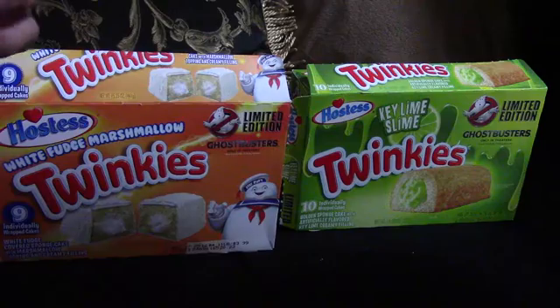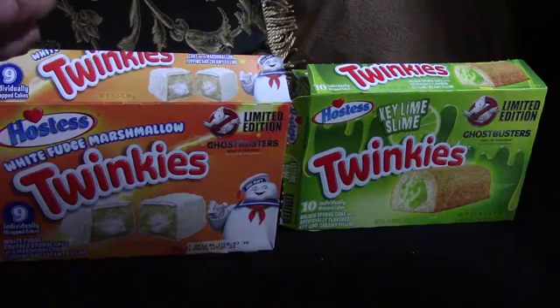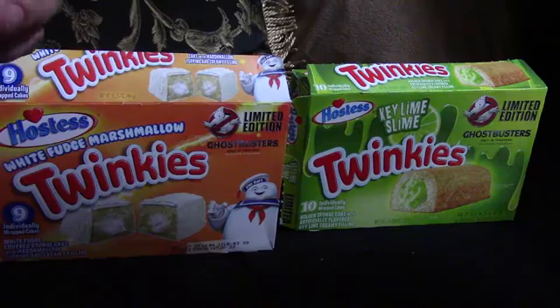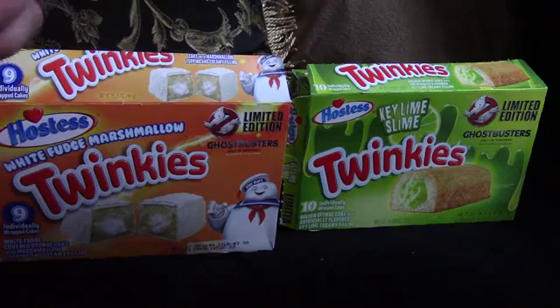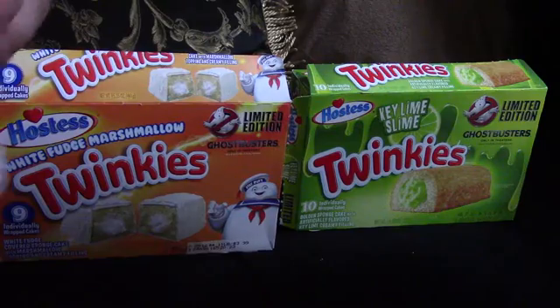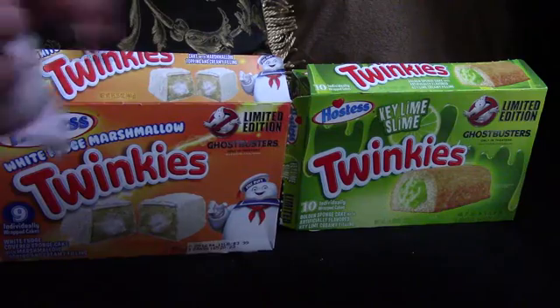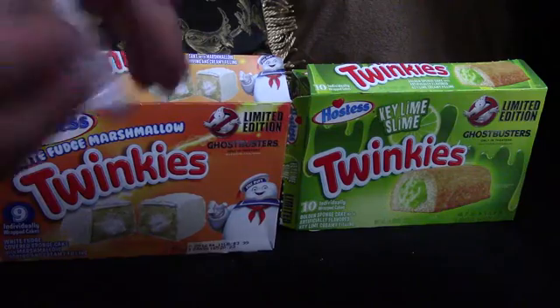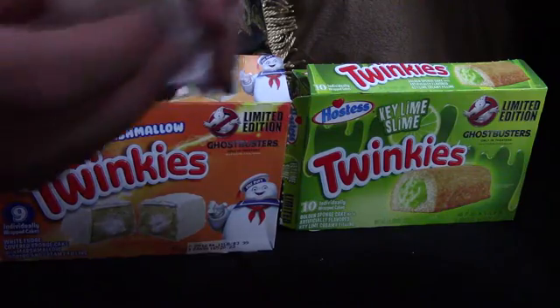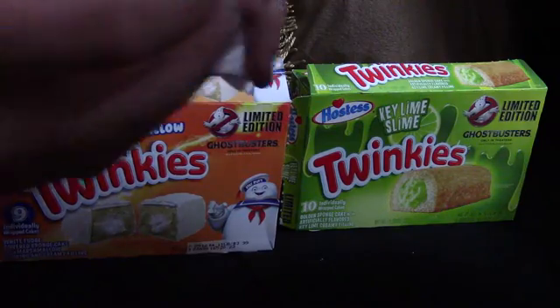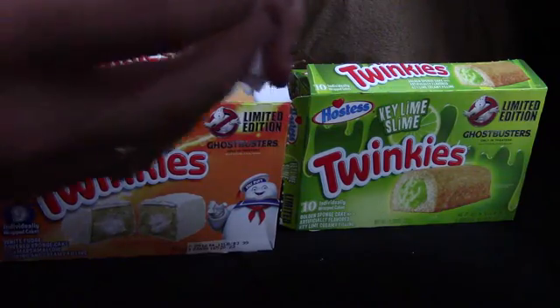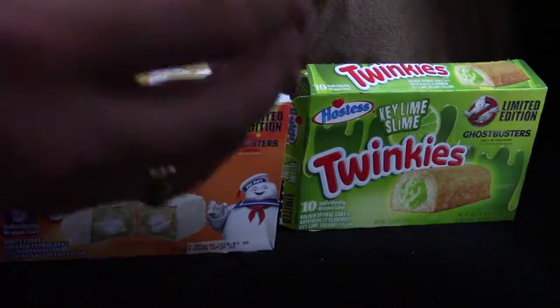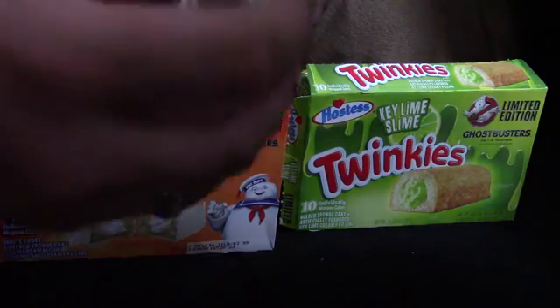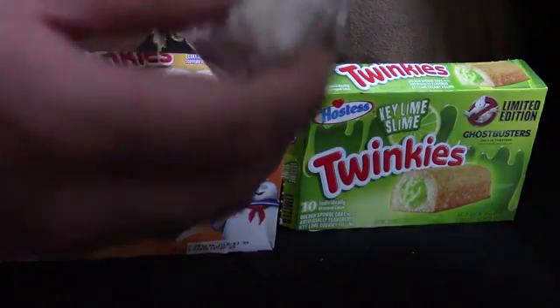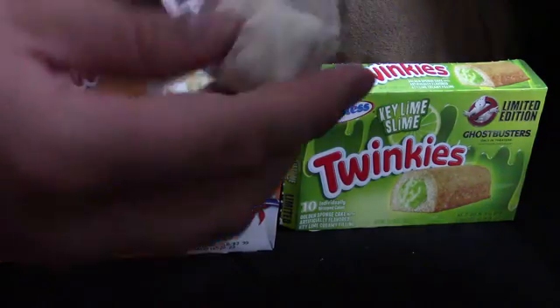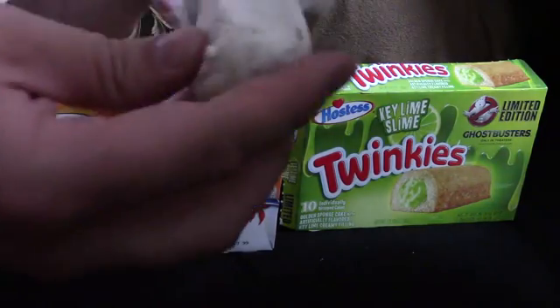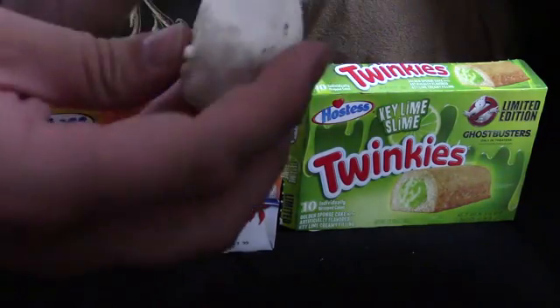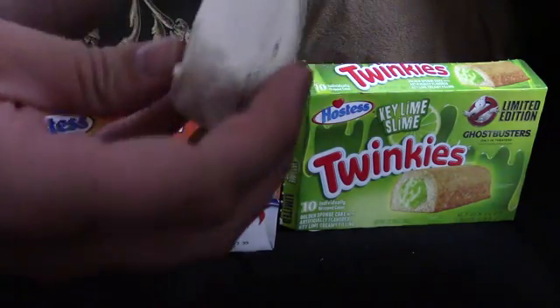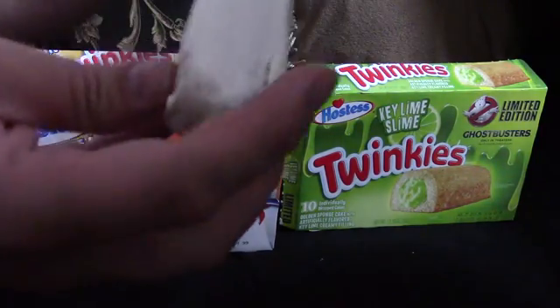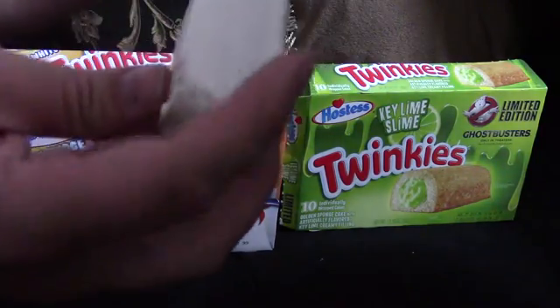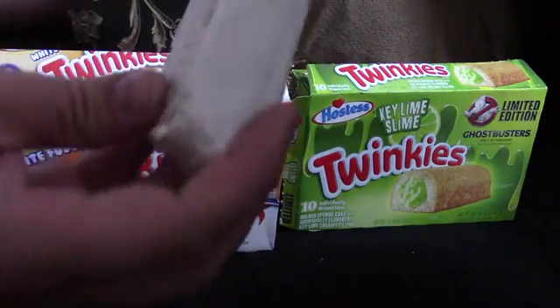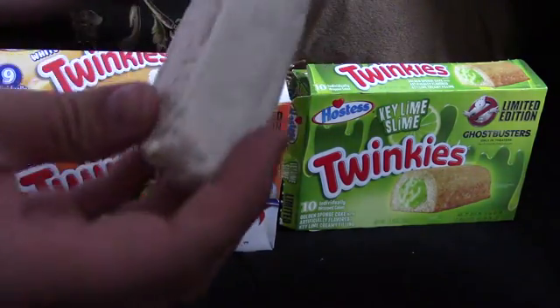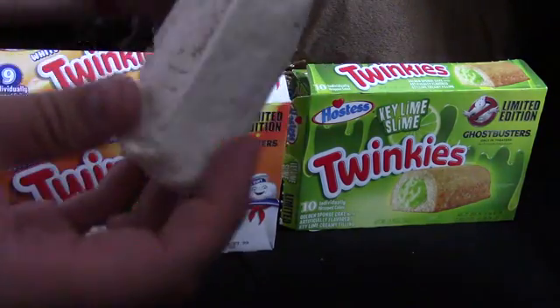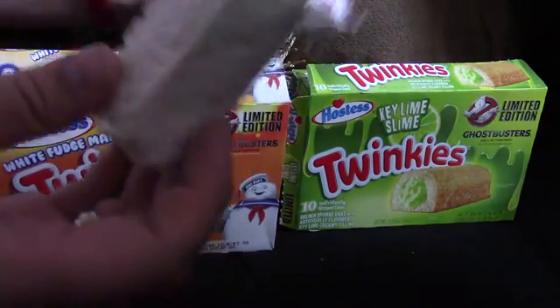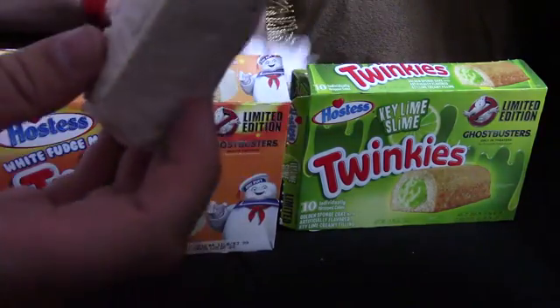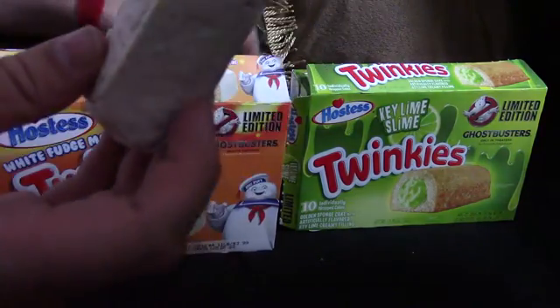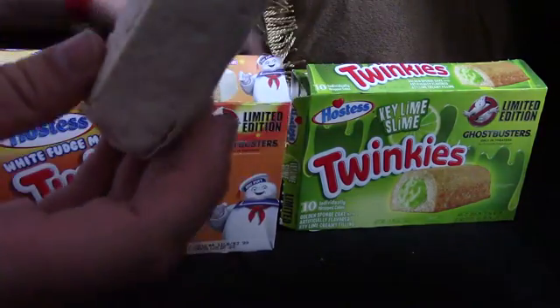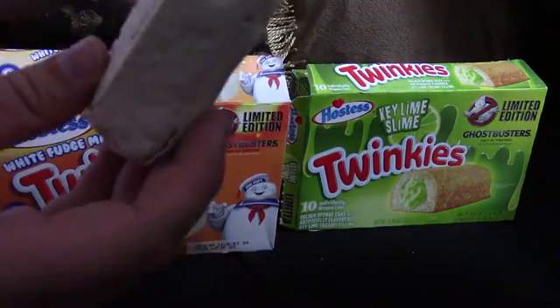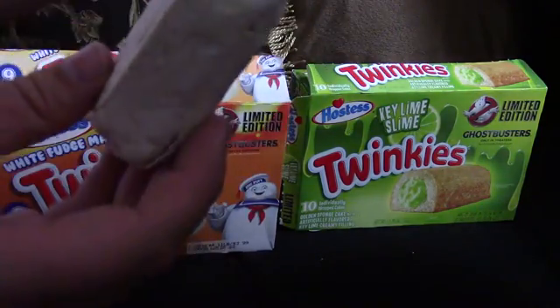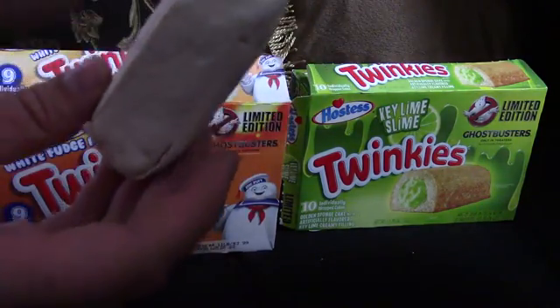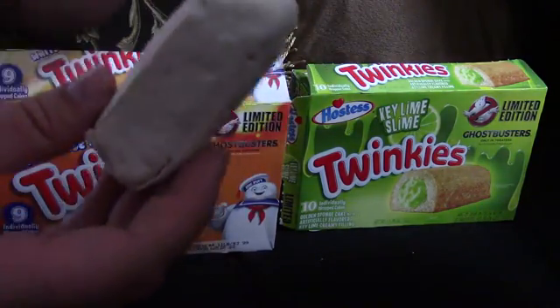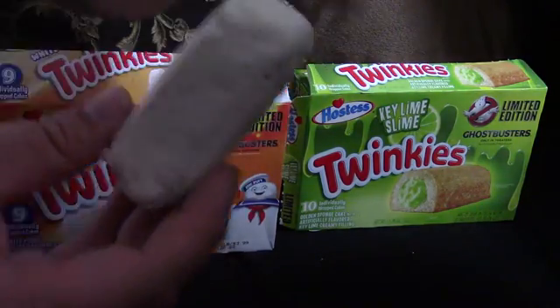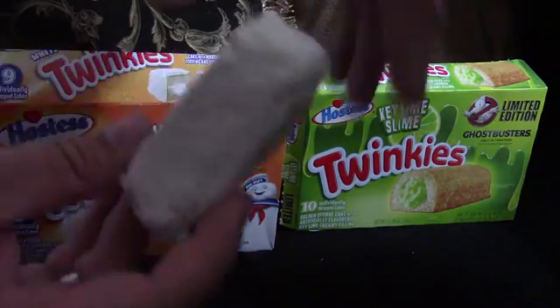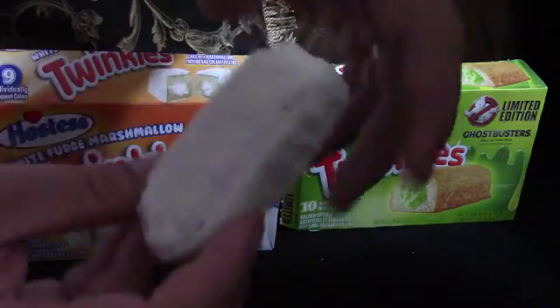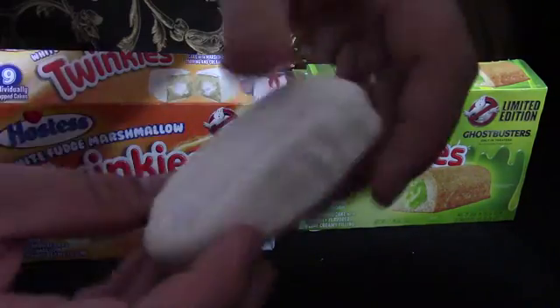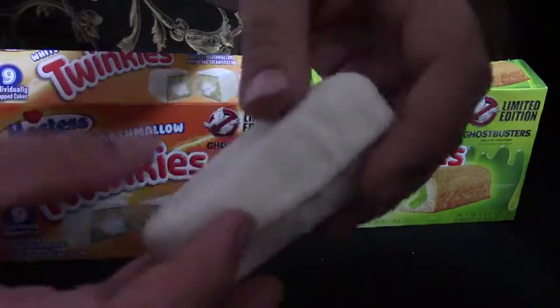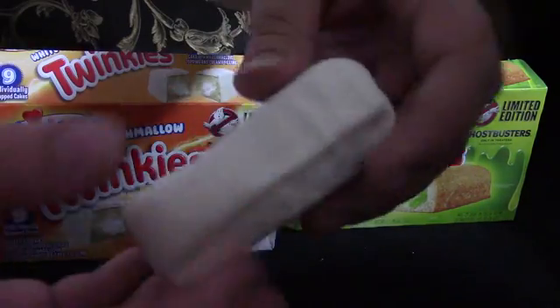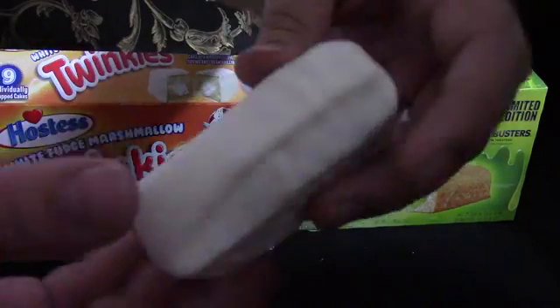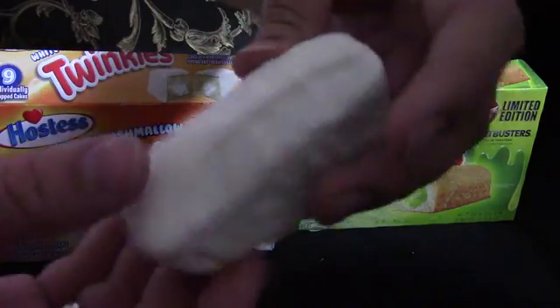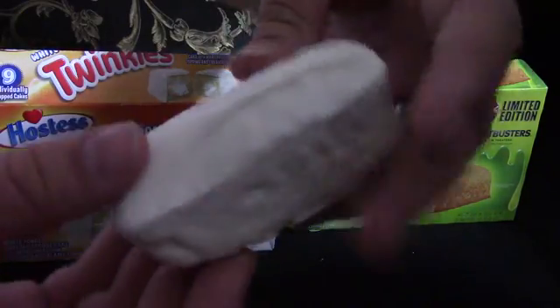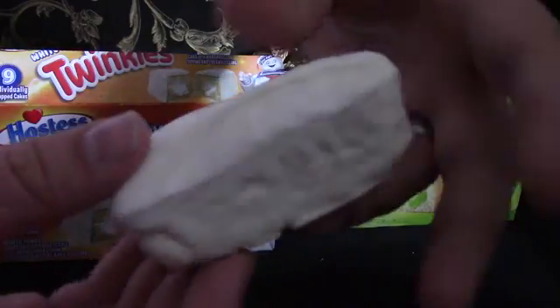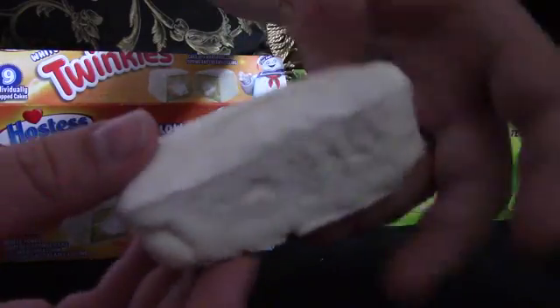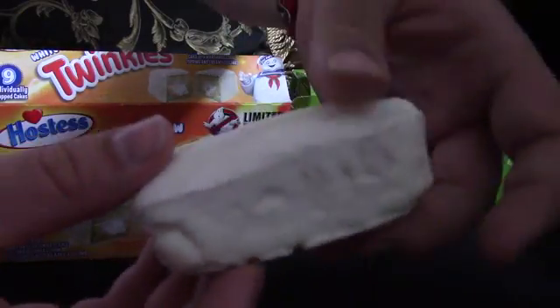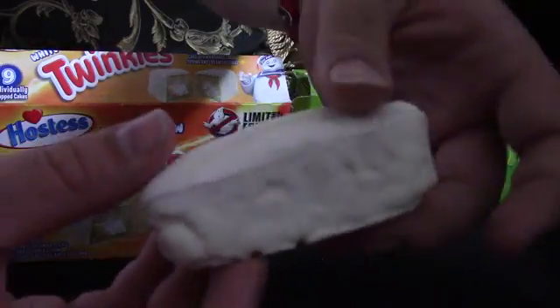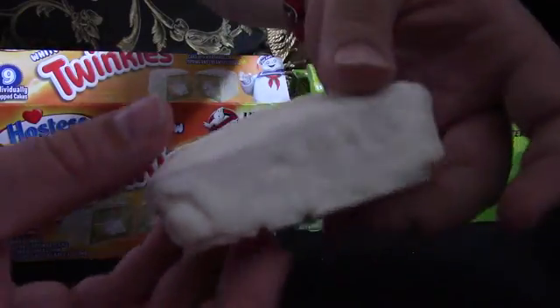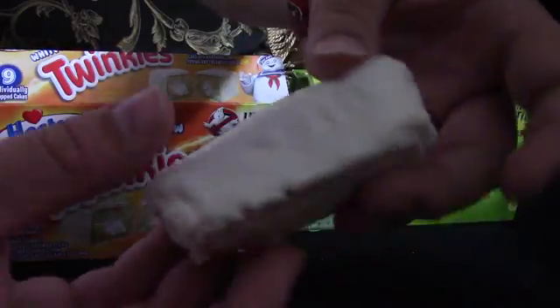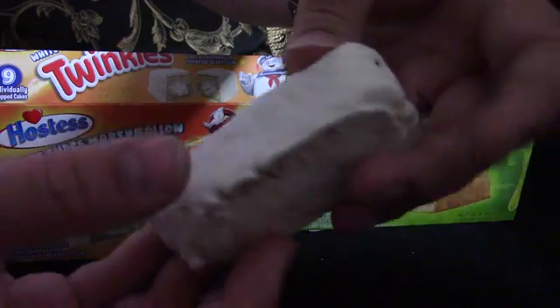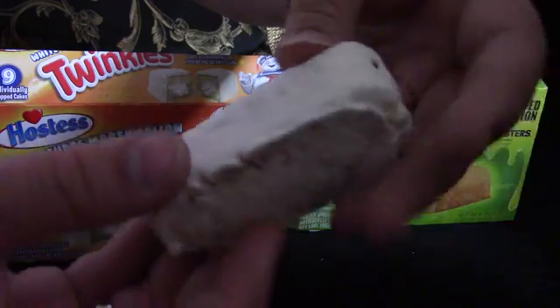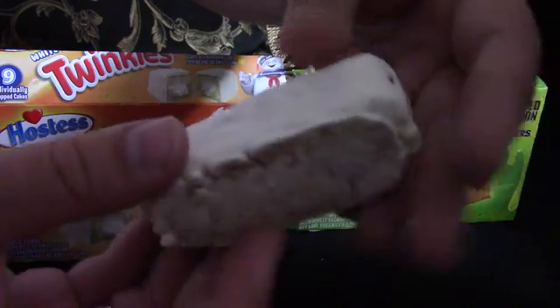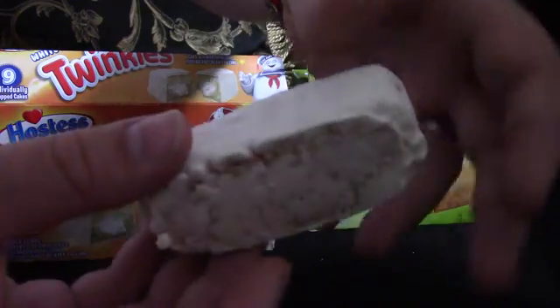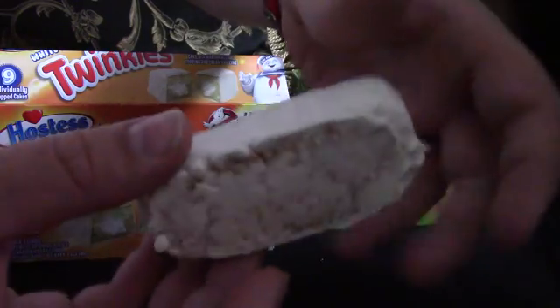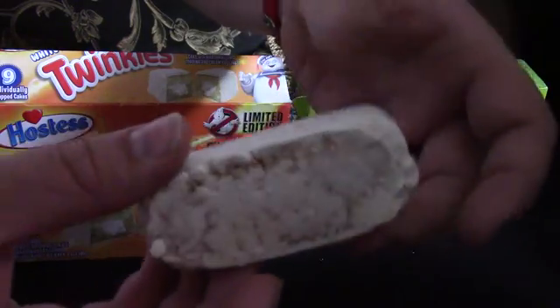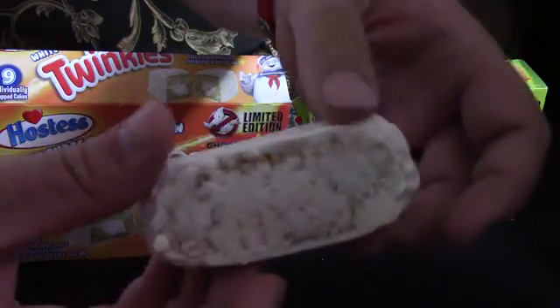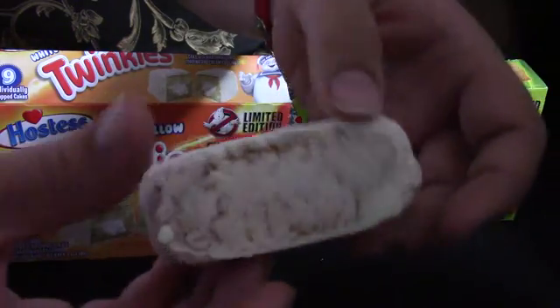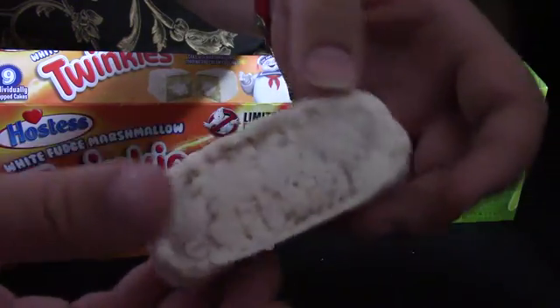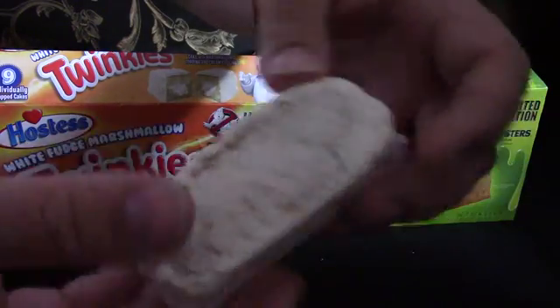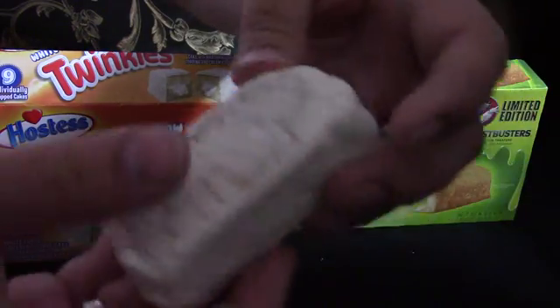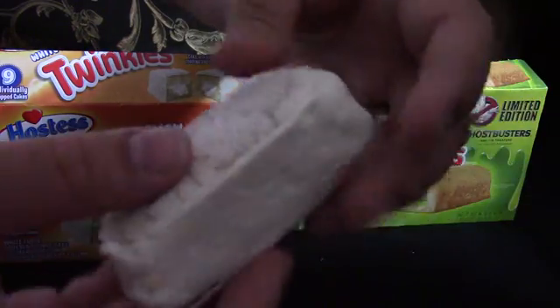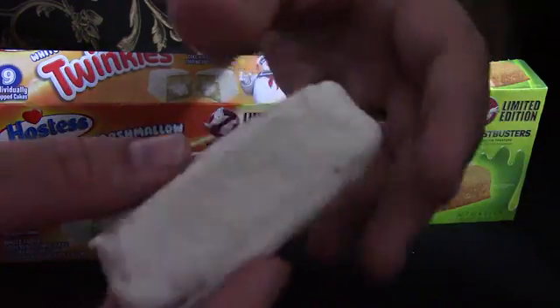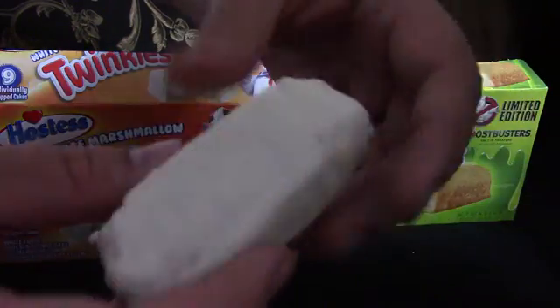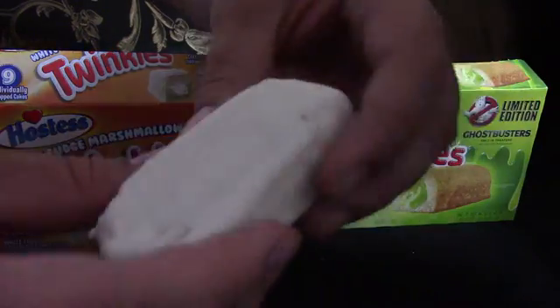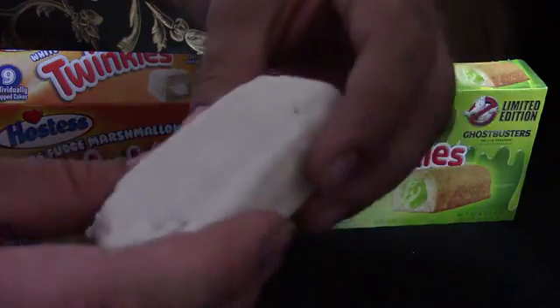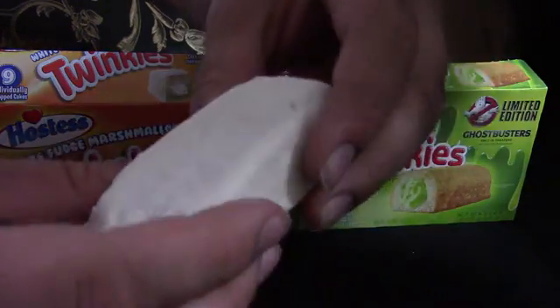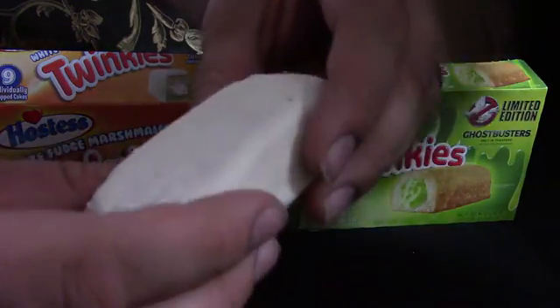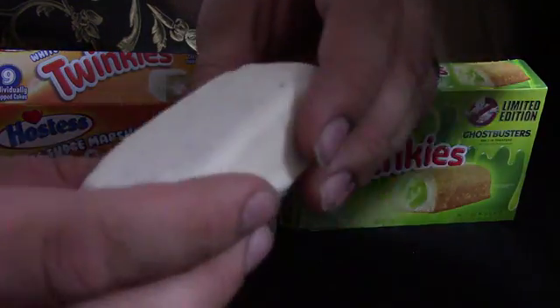I like how it's singularly packaged versus packaged as a two-pack. Yep, white fudge all on the outside. Now I'm not that big of a fan of Twinkies.